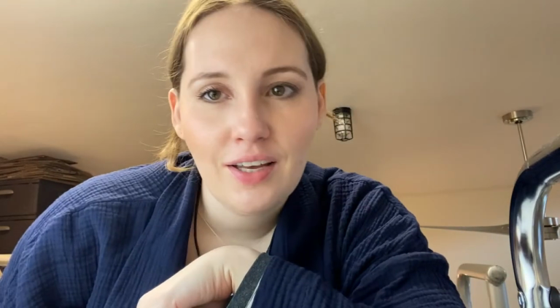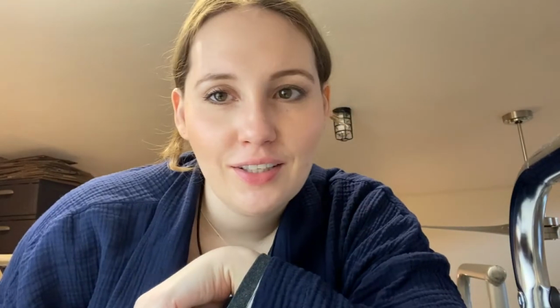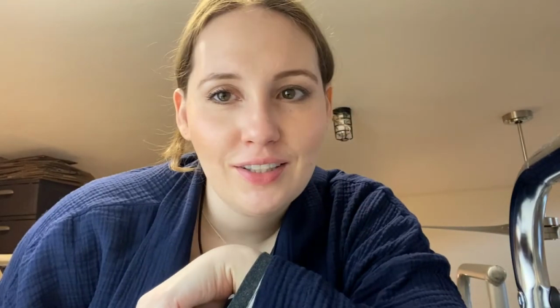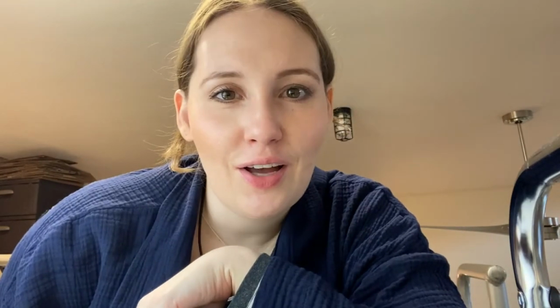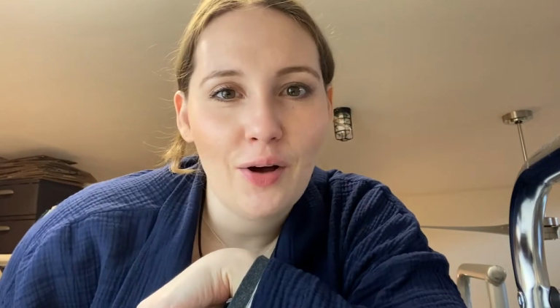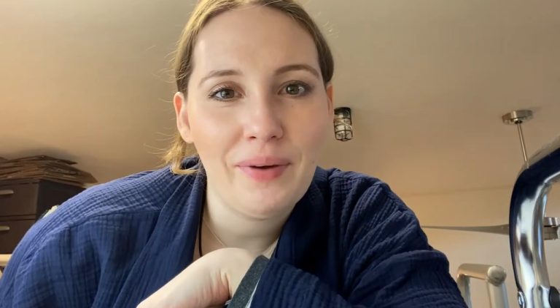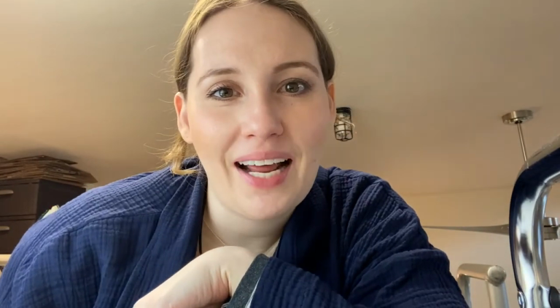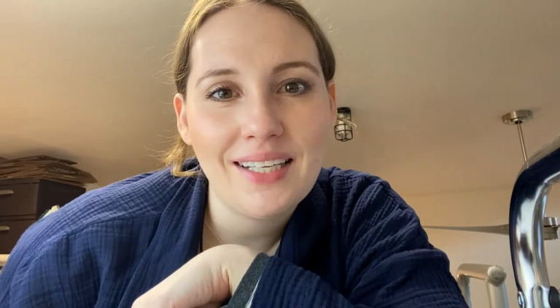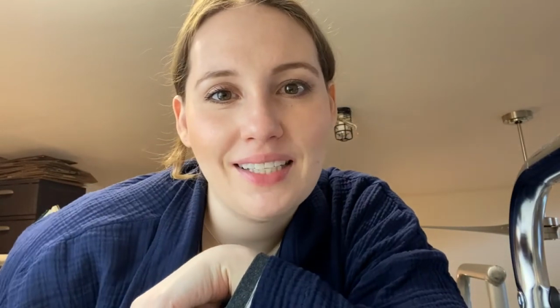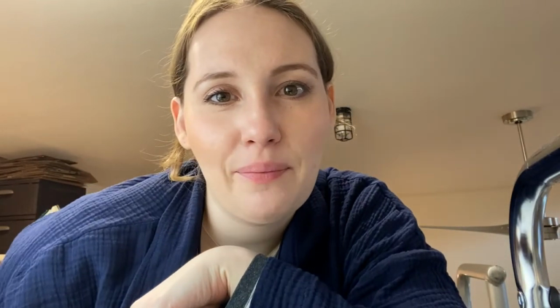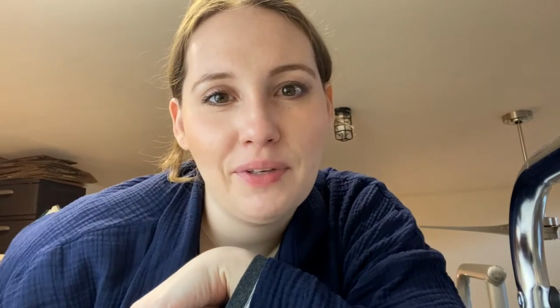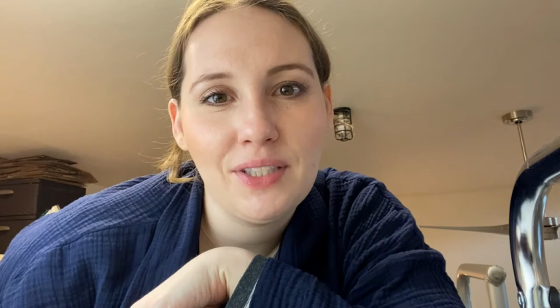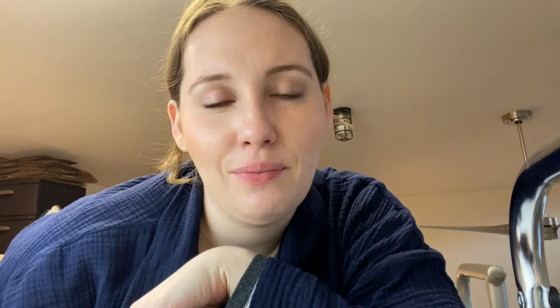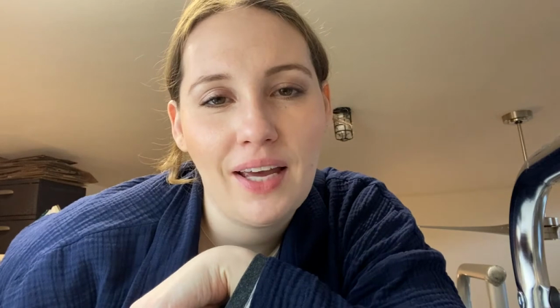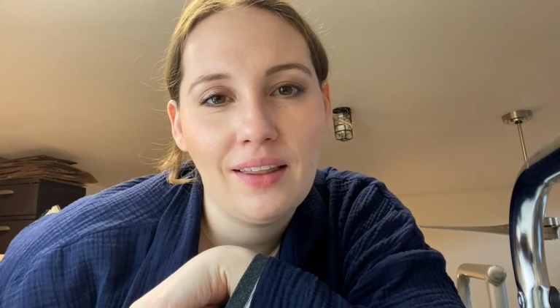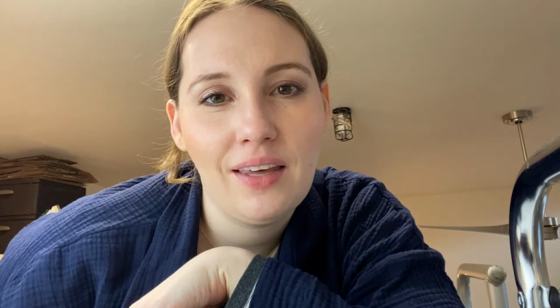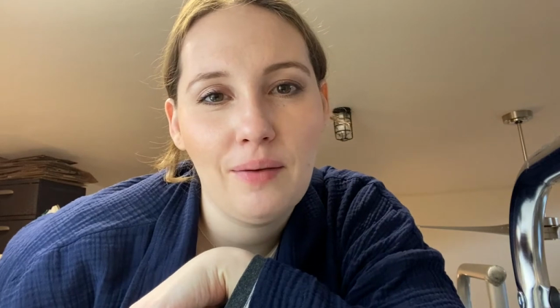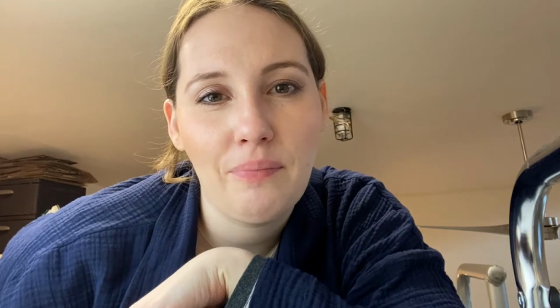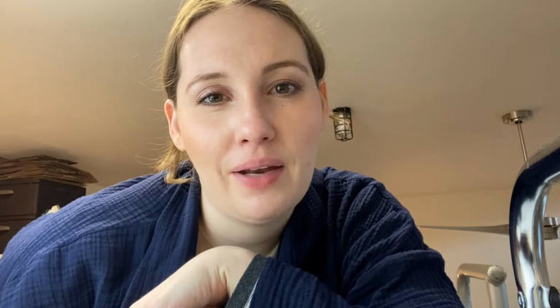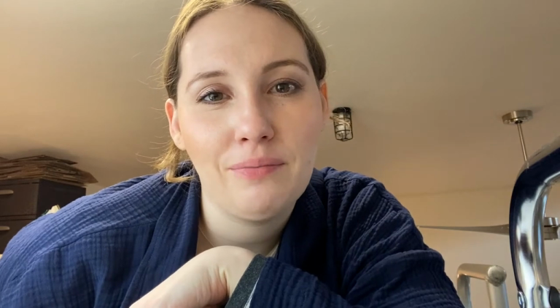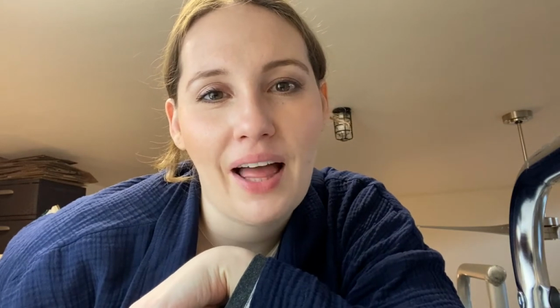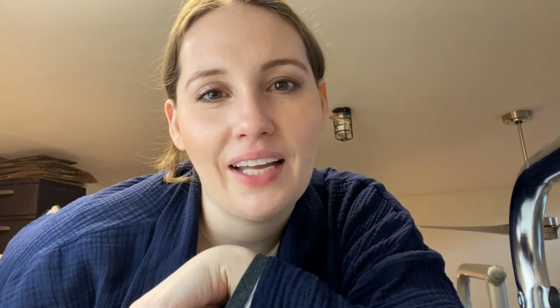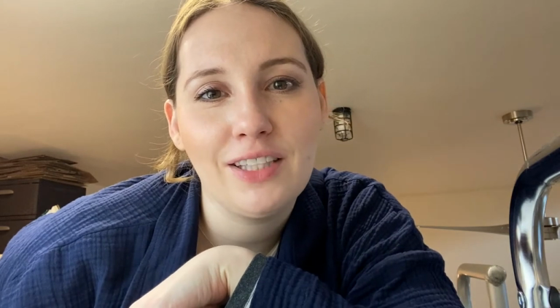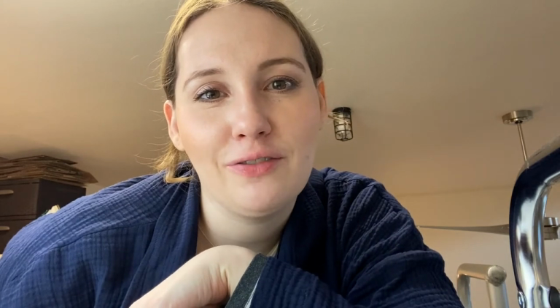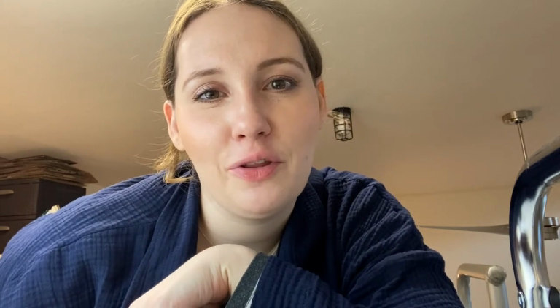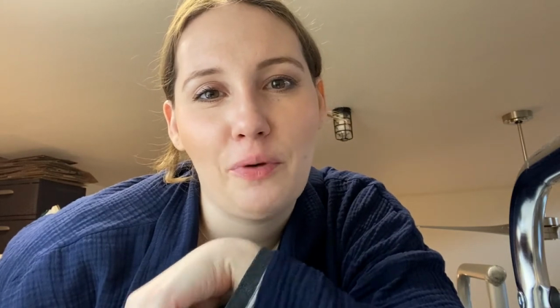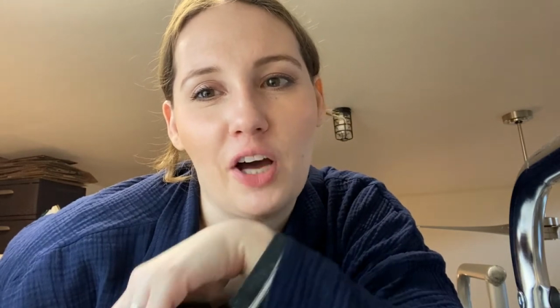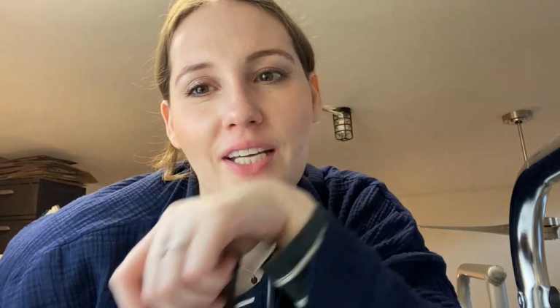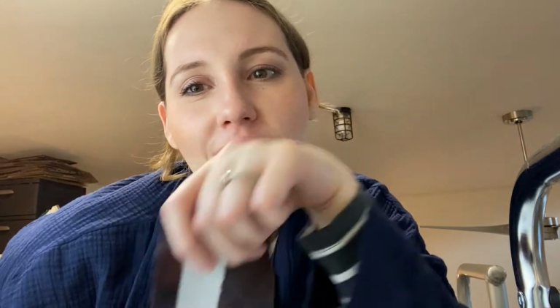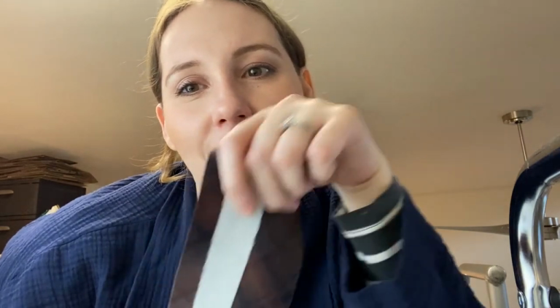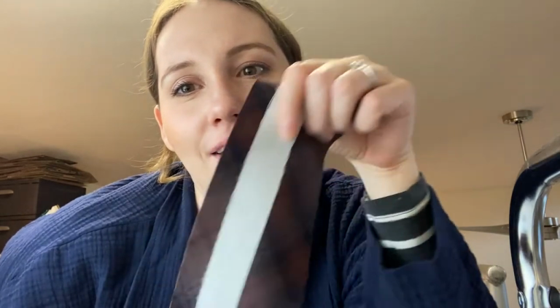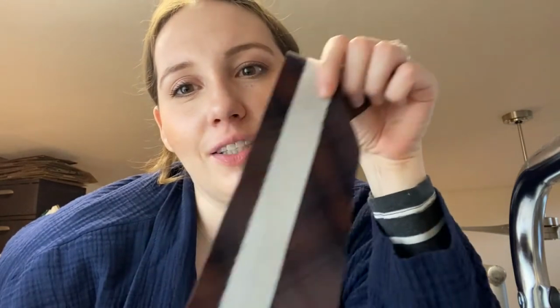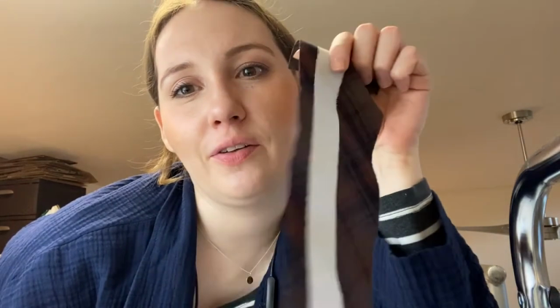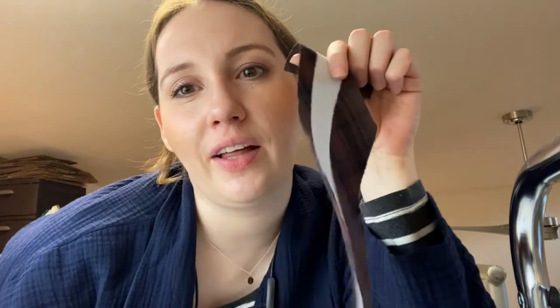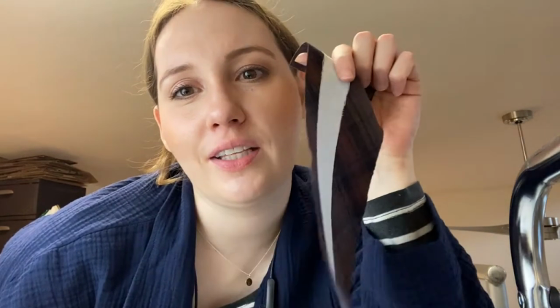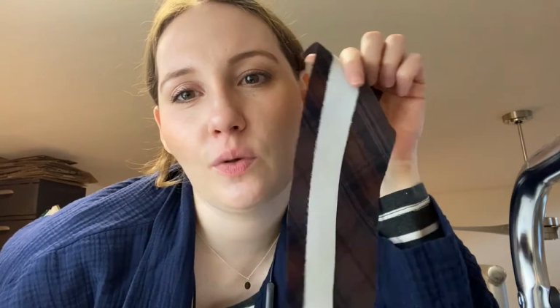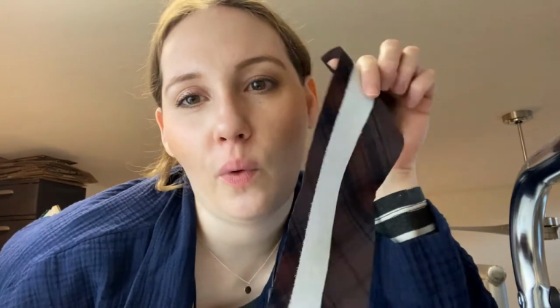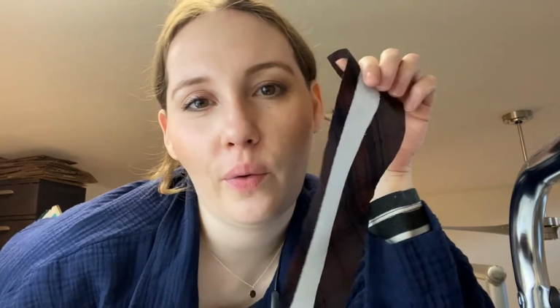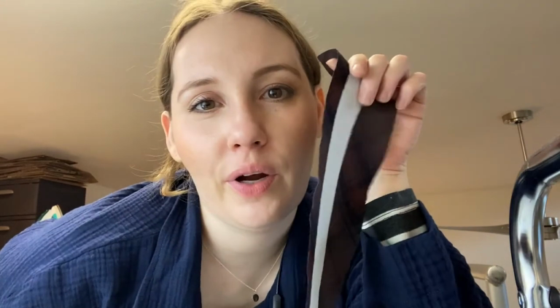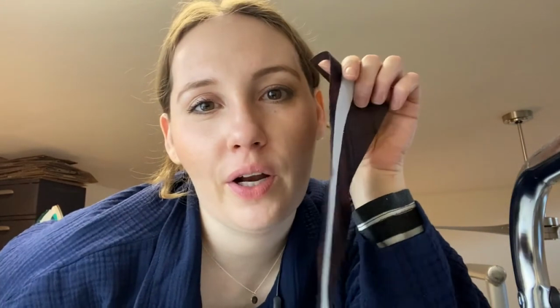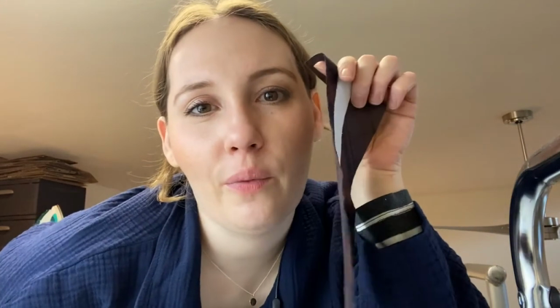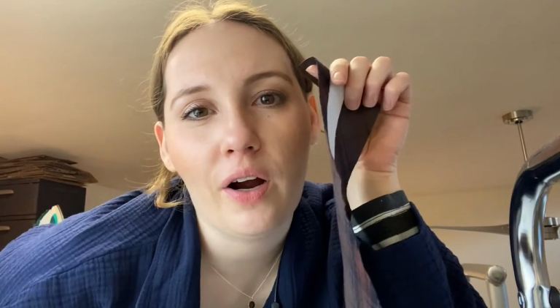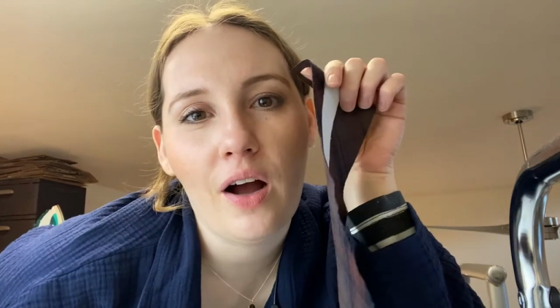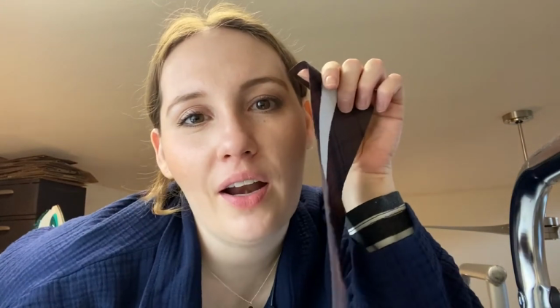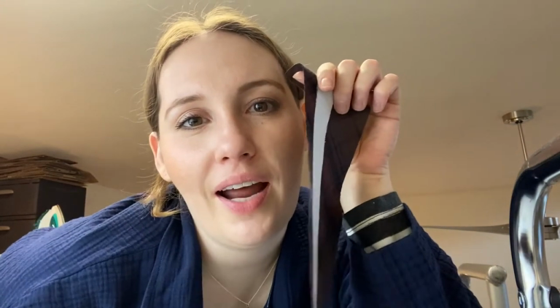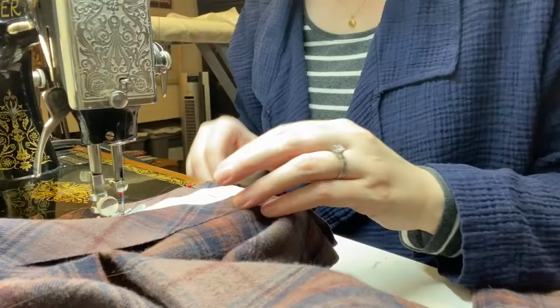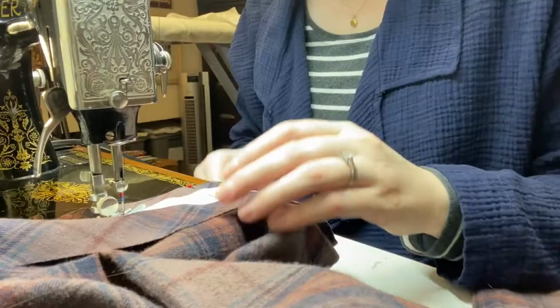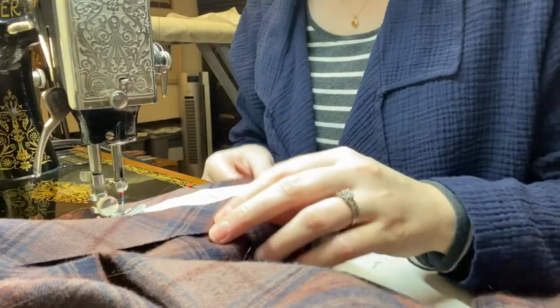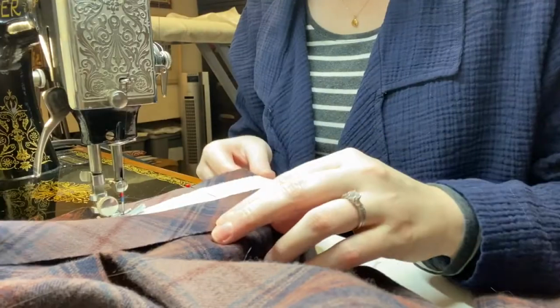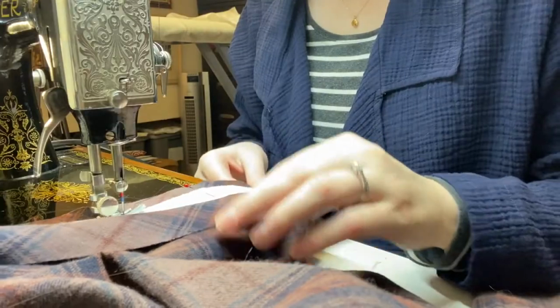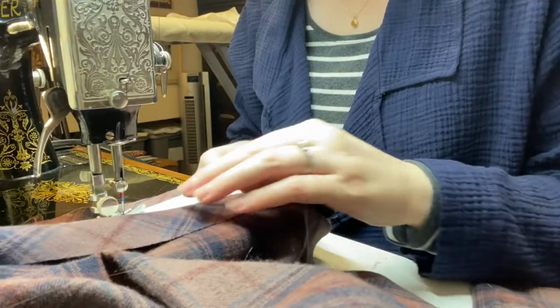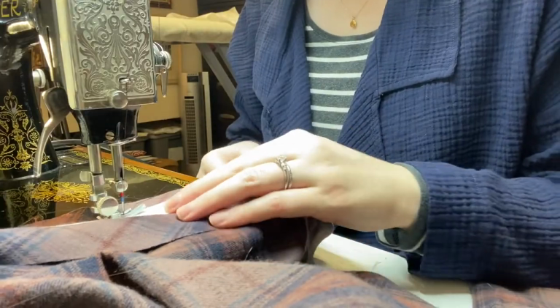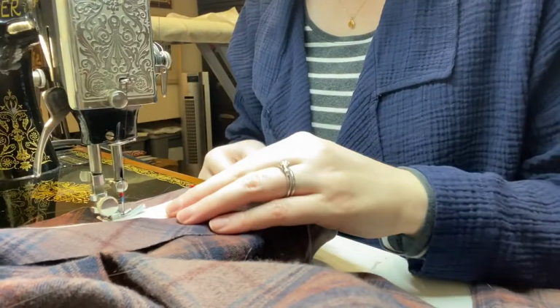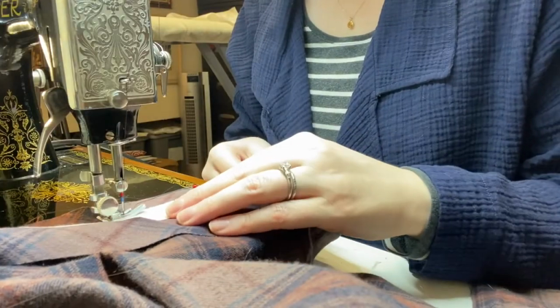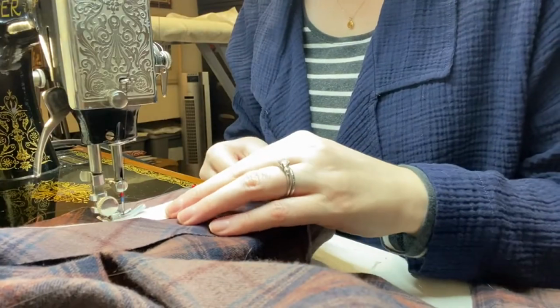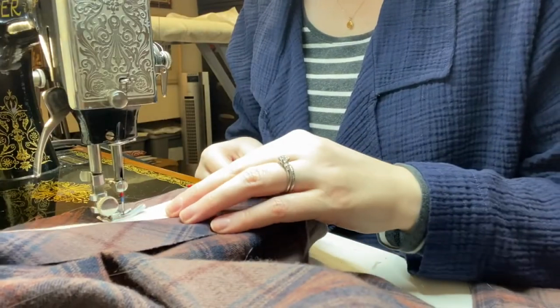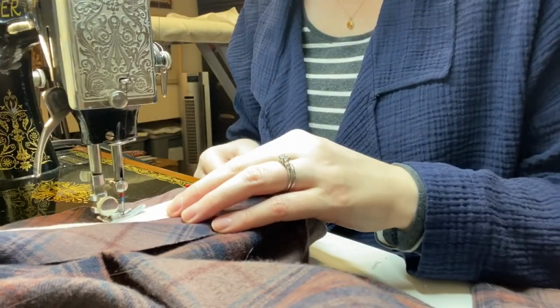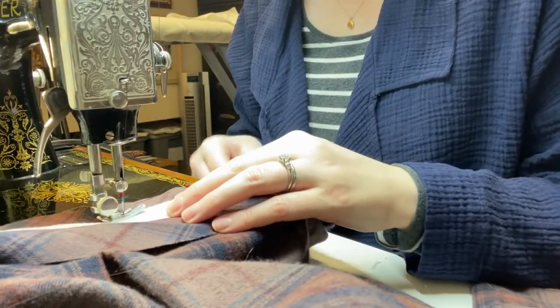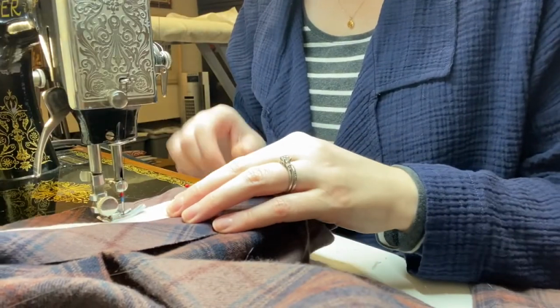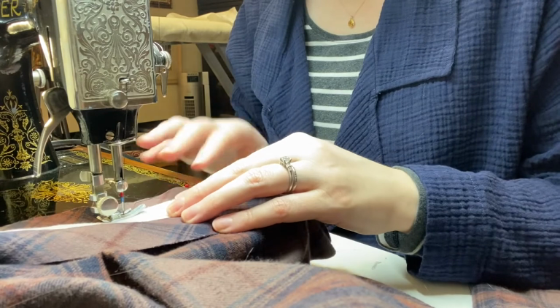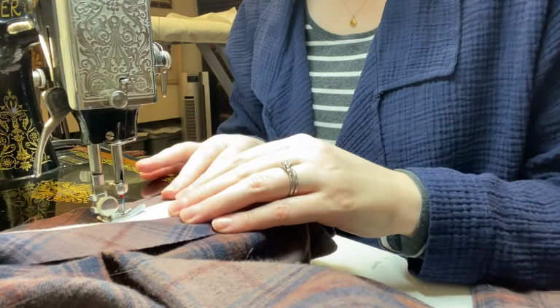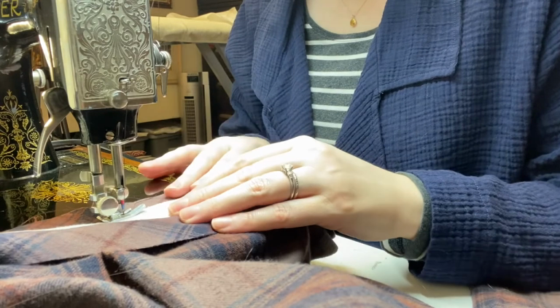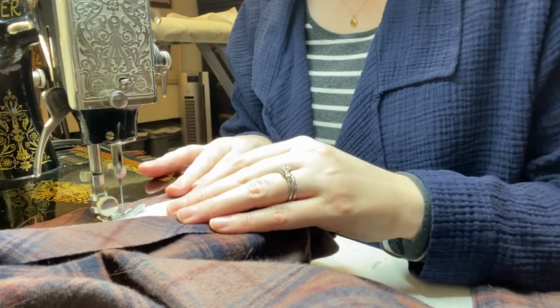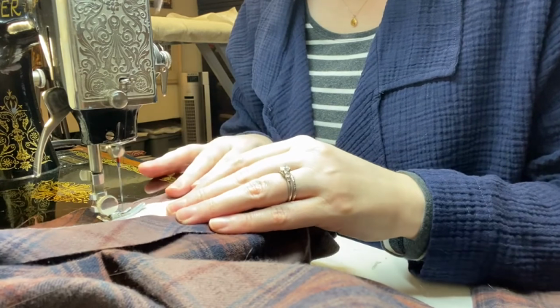My next step is to make the button plackets for the bodice, so that's what we're going to work on now.